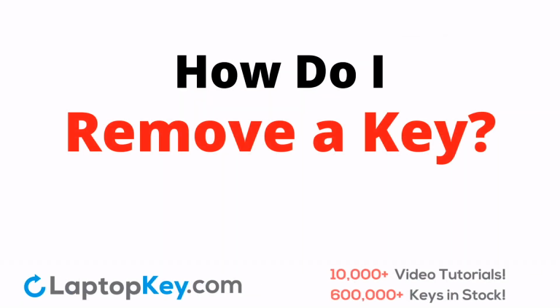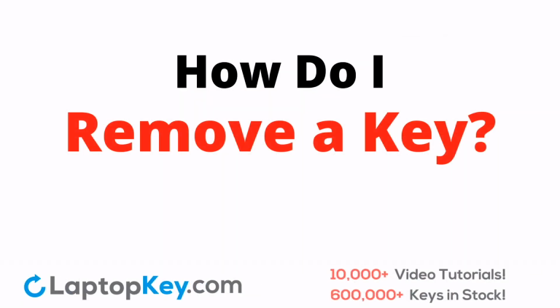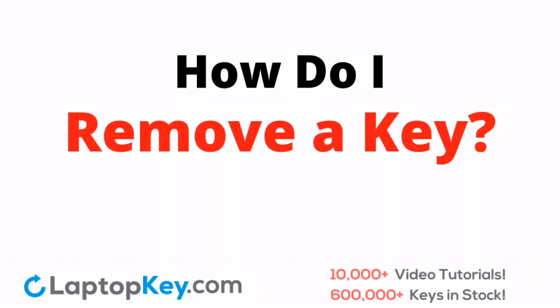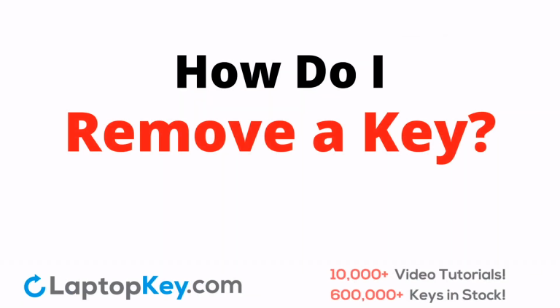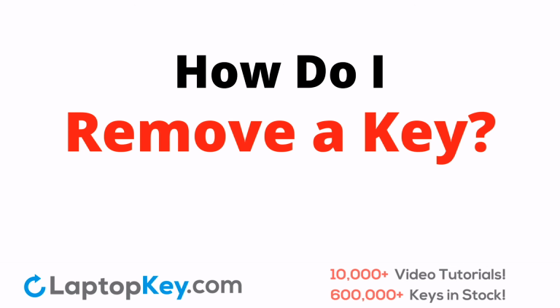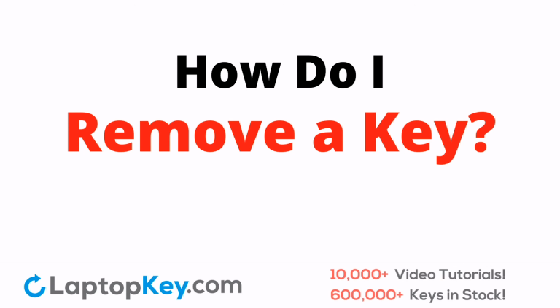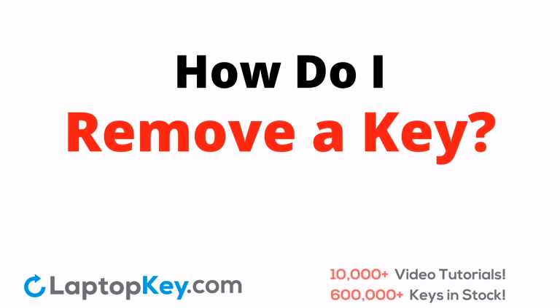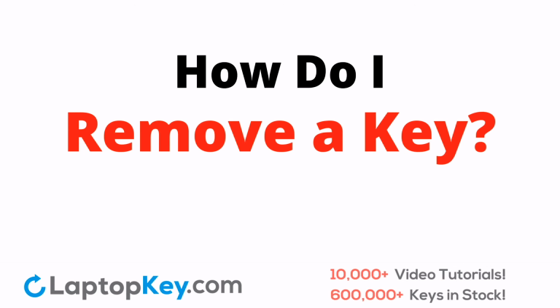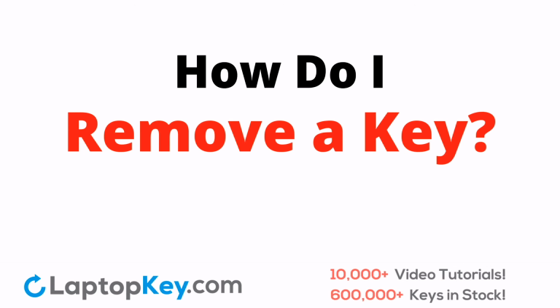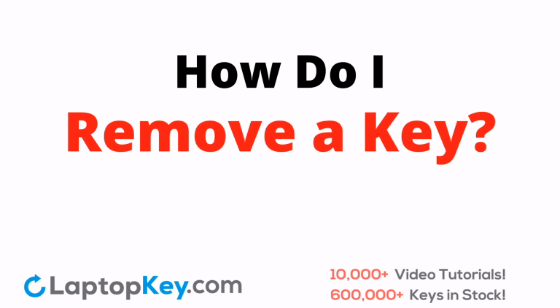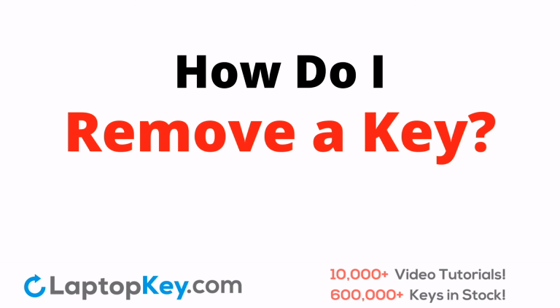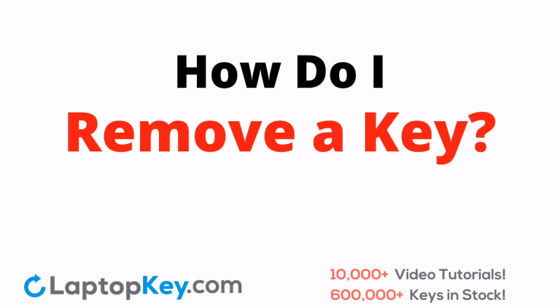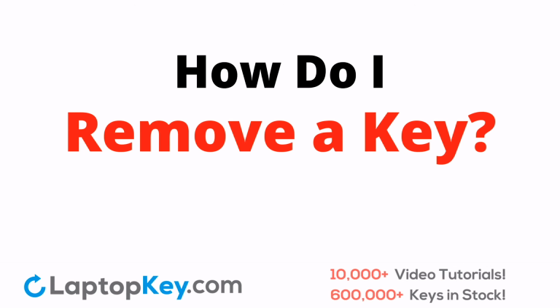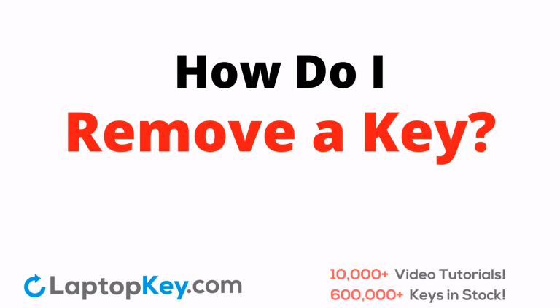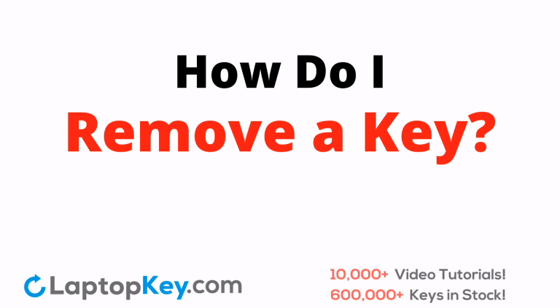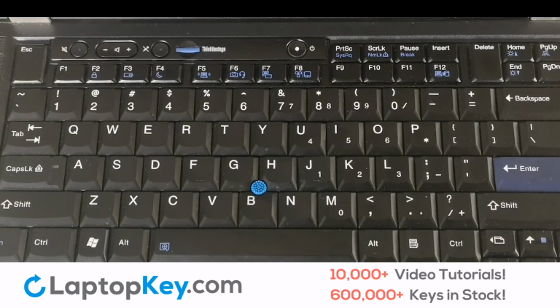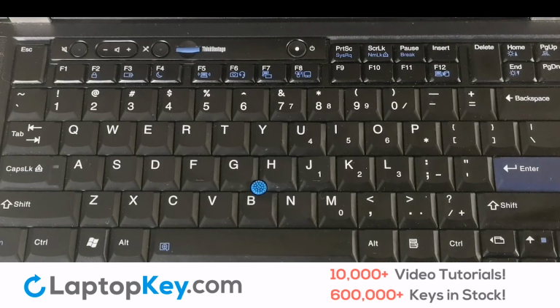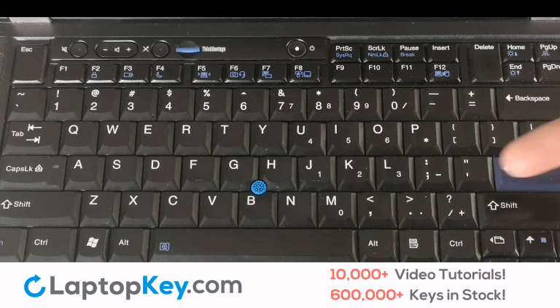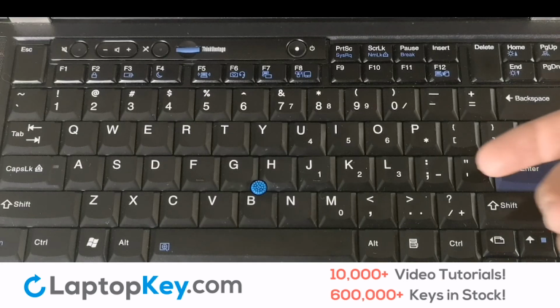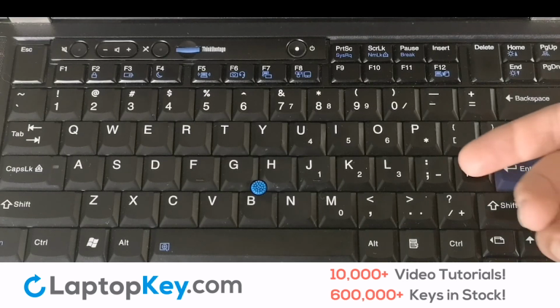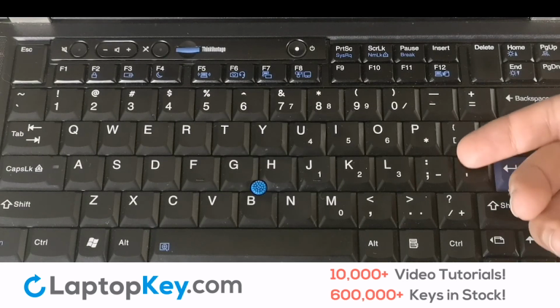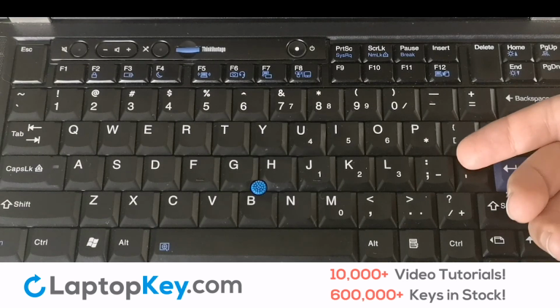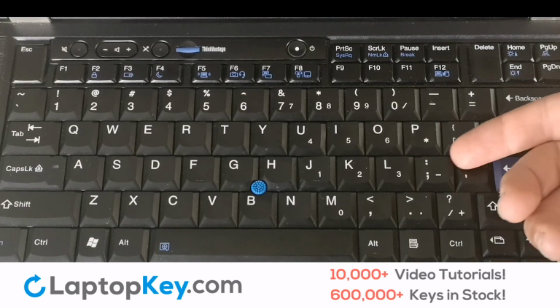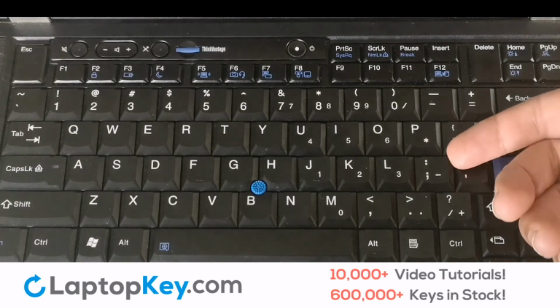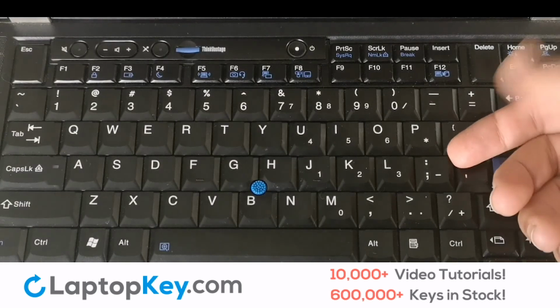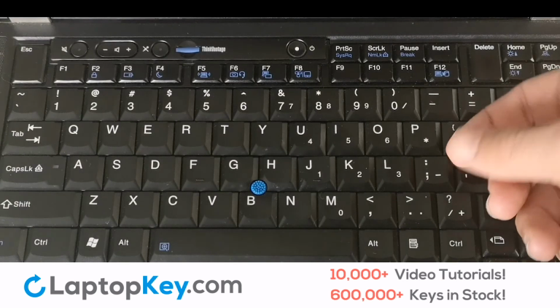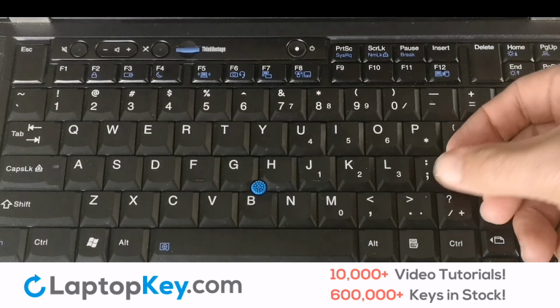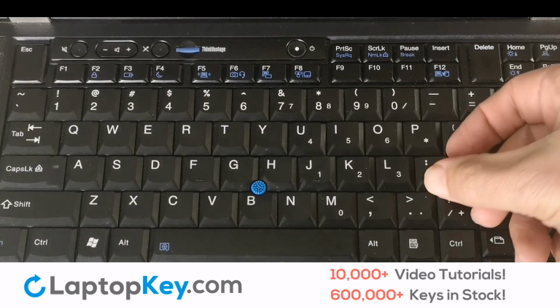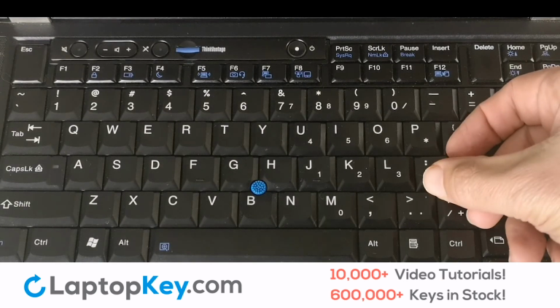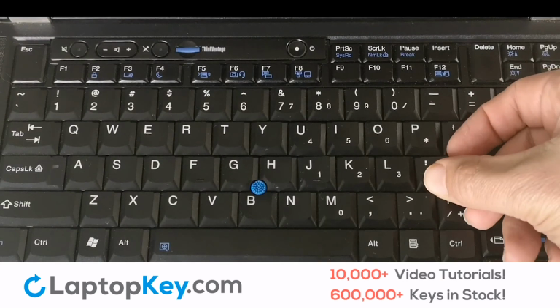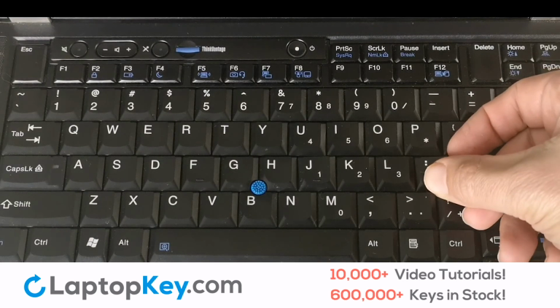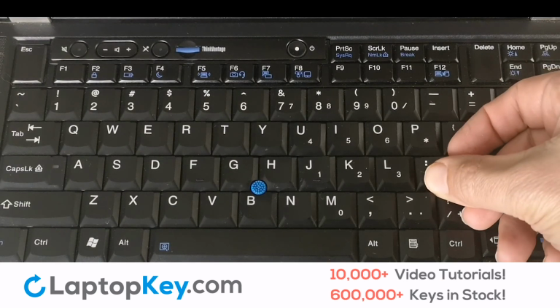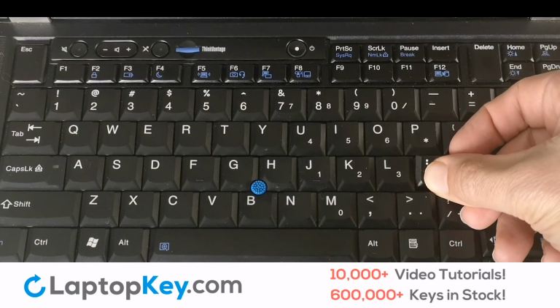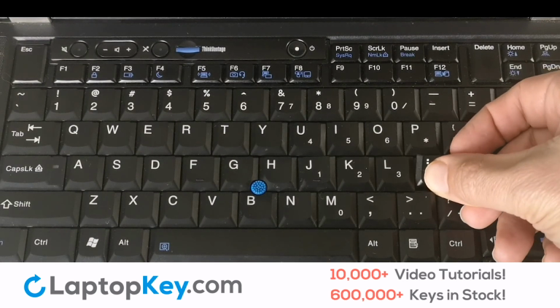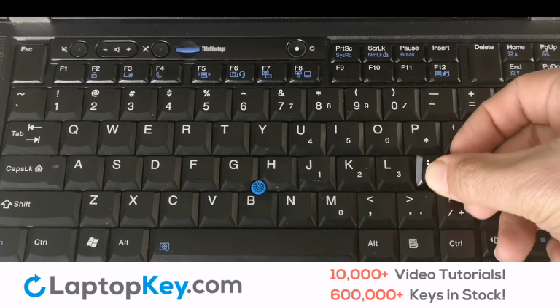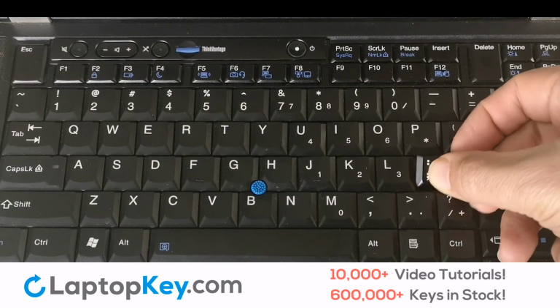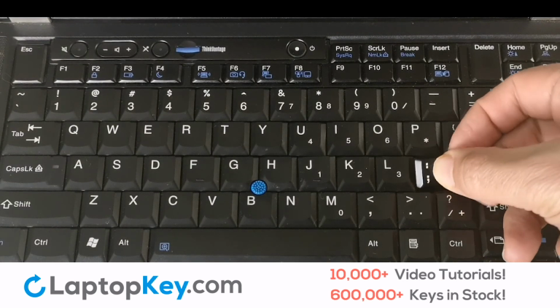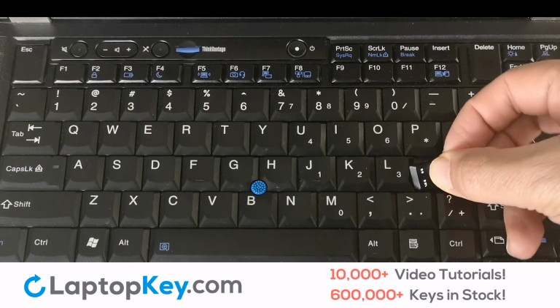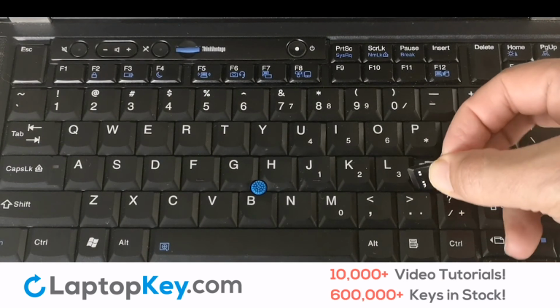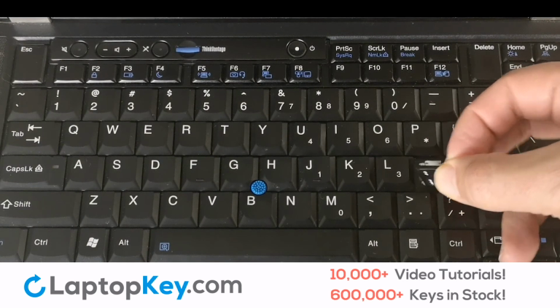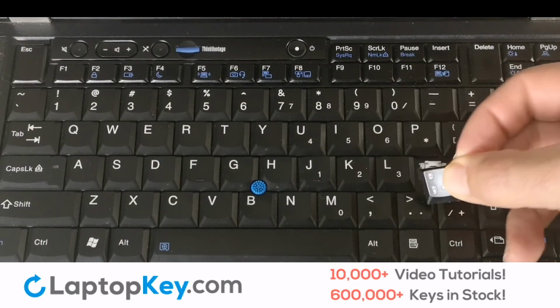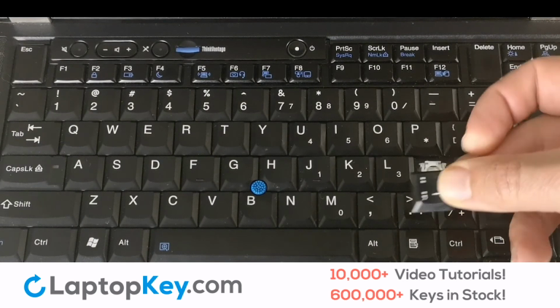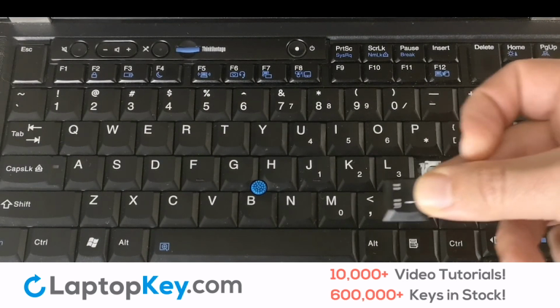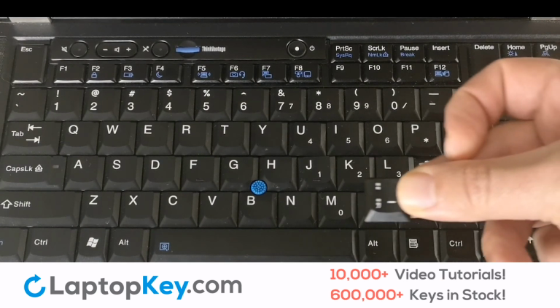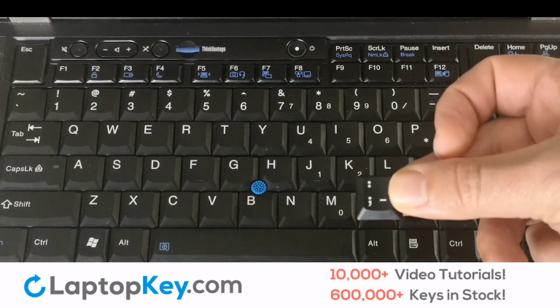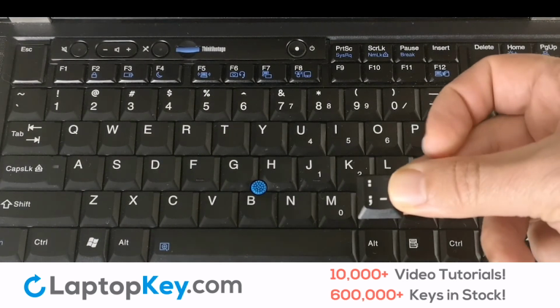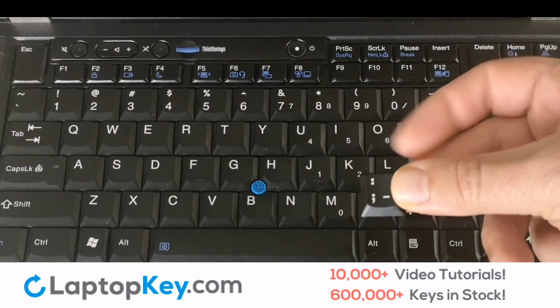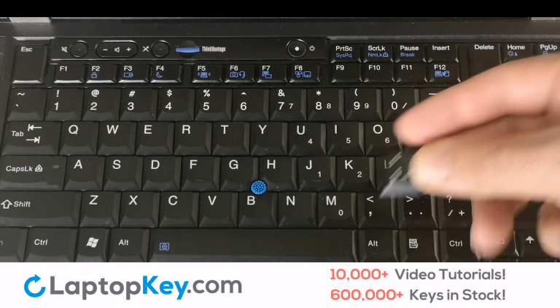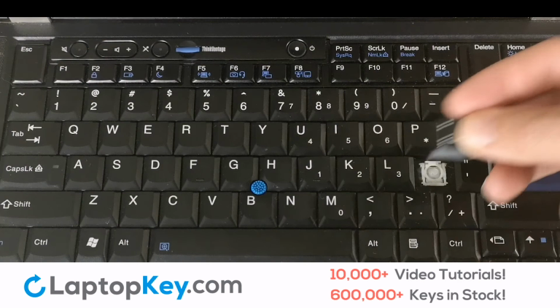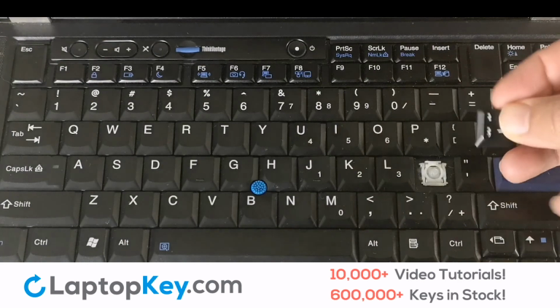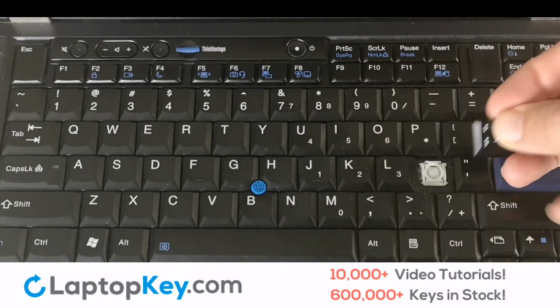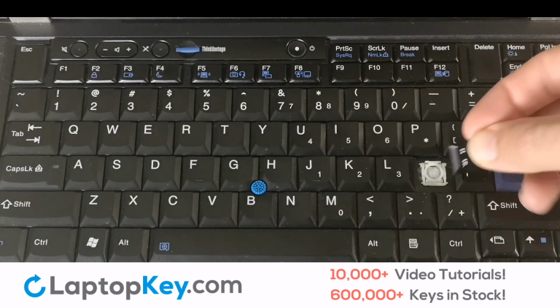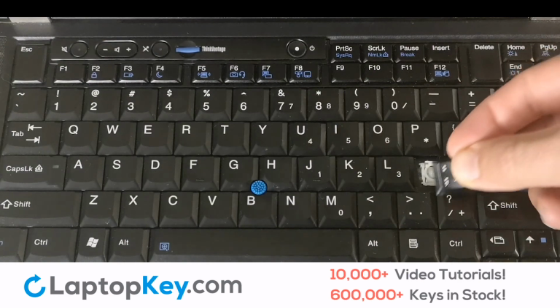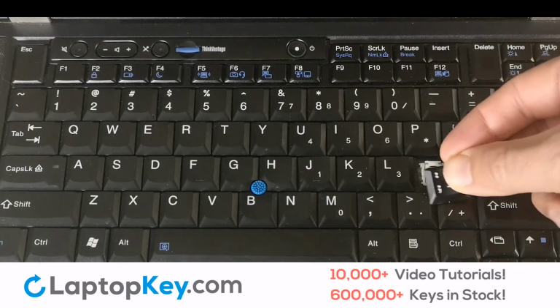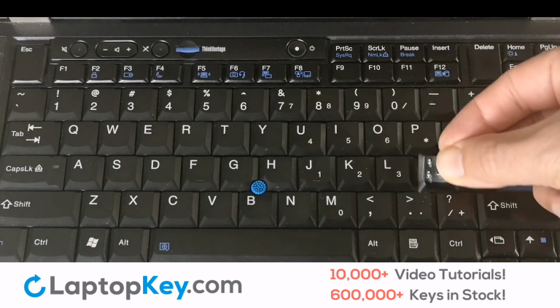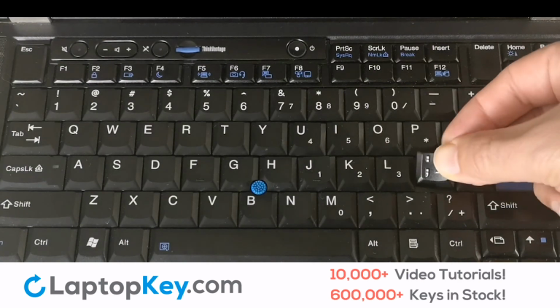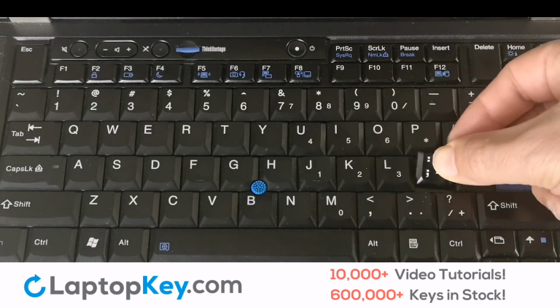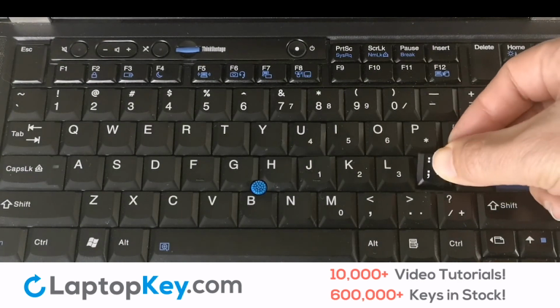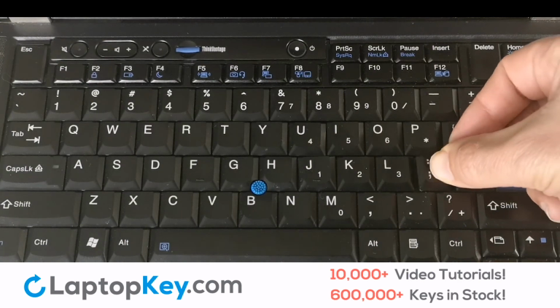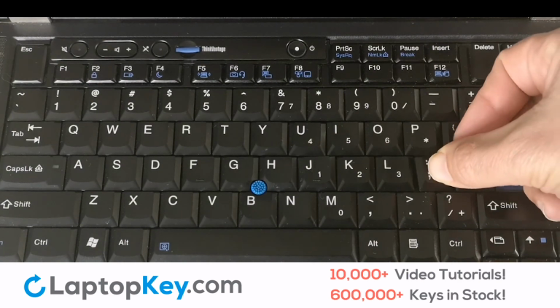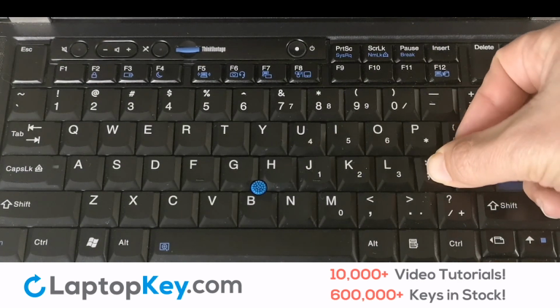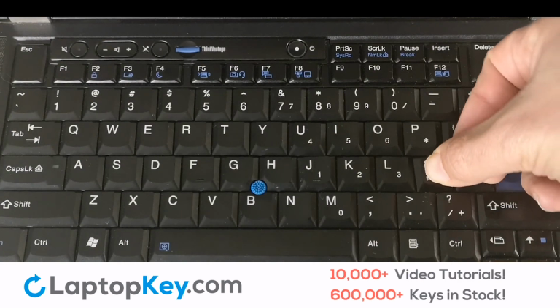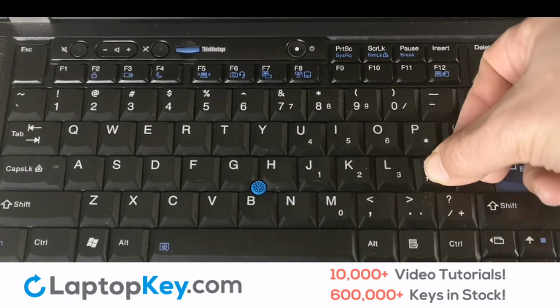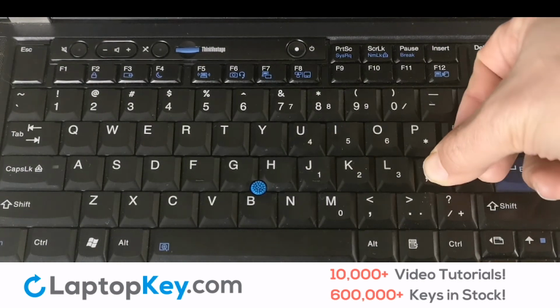Simply pull on the edge of the key in a gentle but firm motion. Lift up and remove the key. It's that simple.